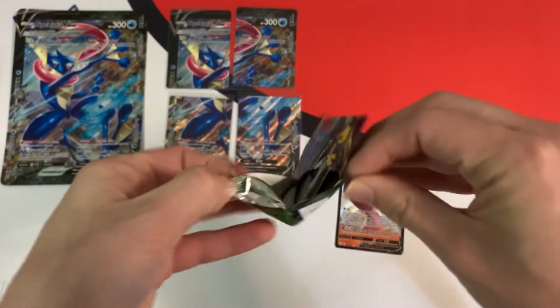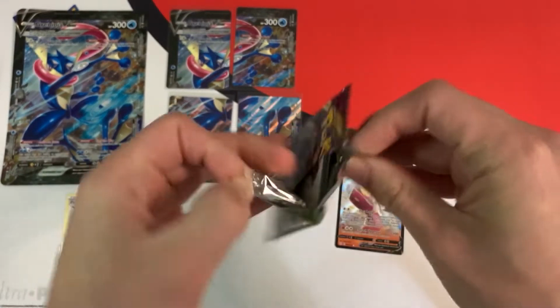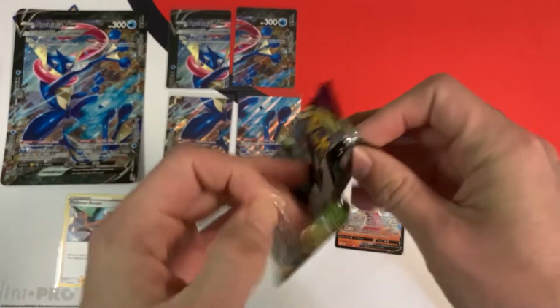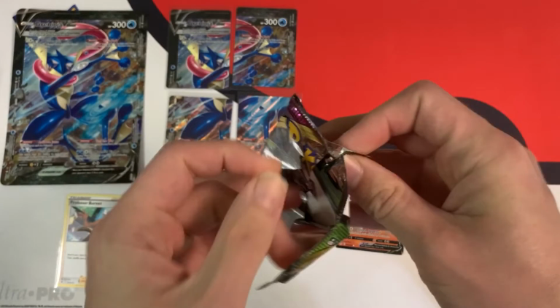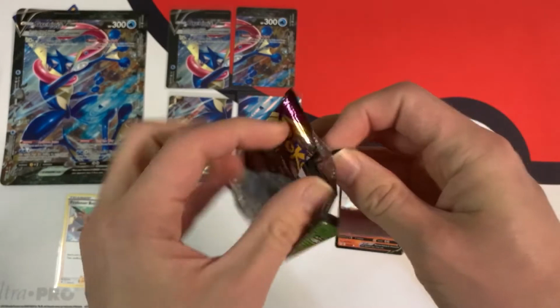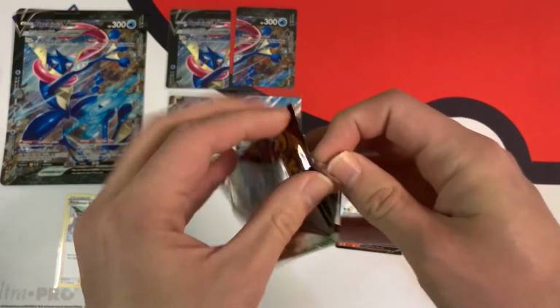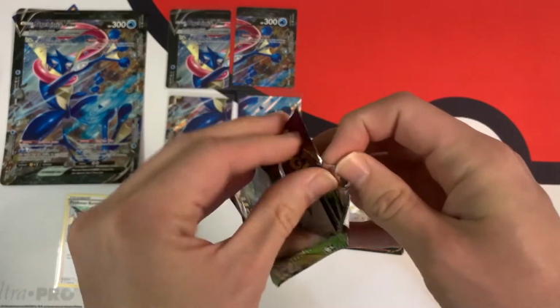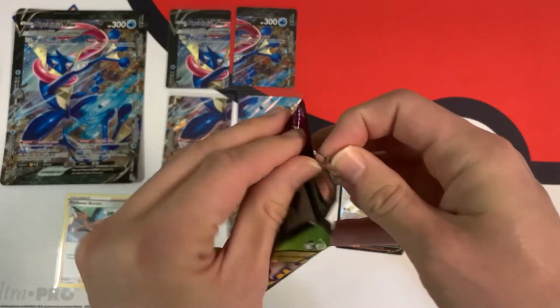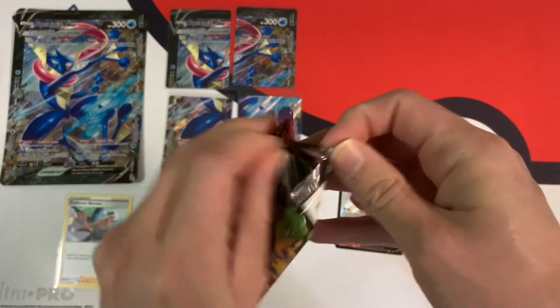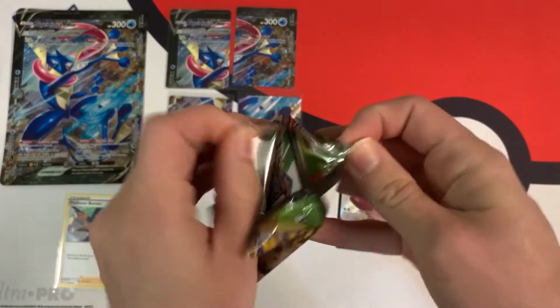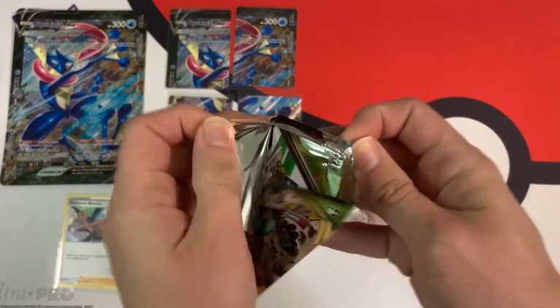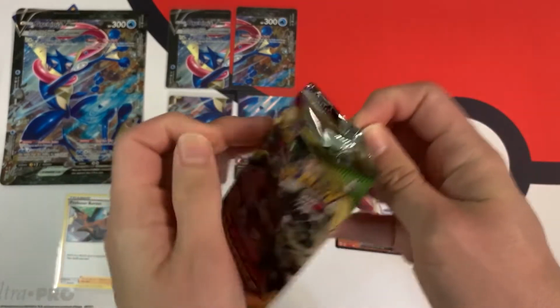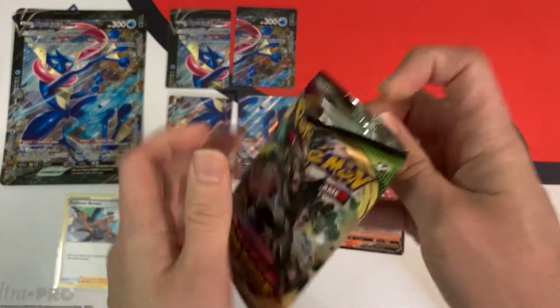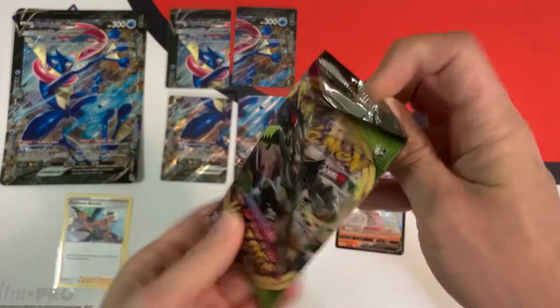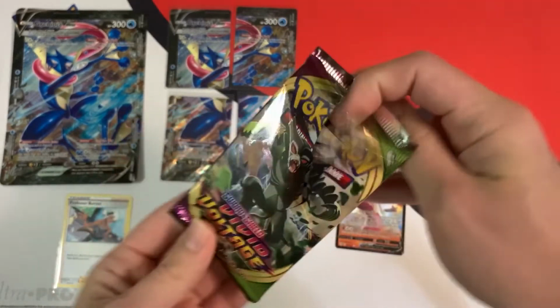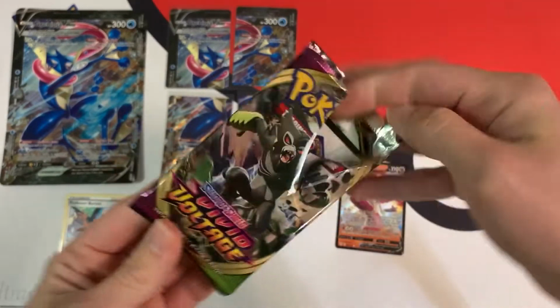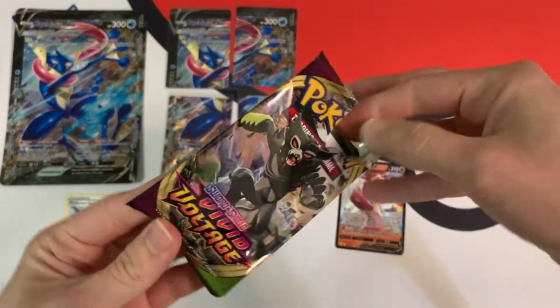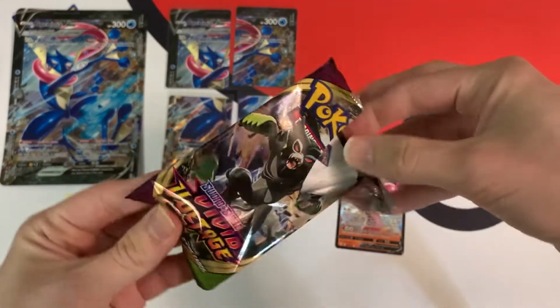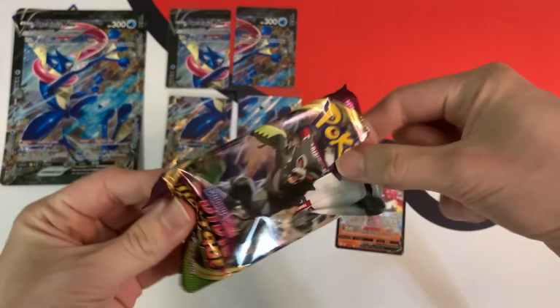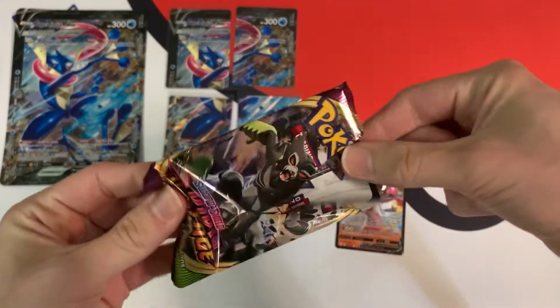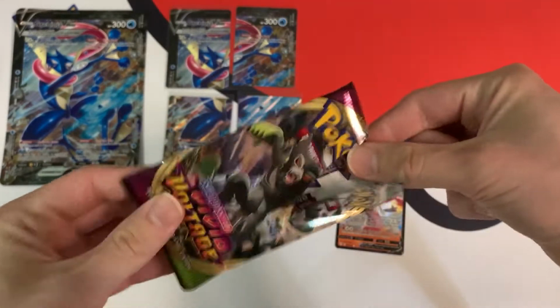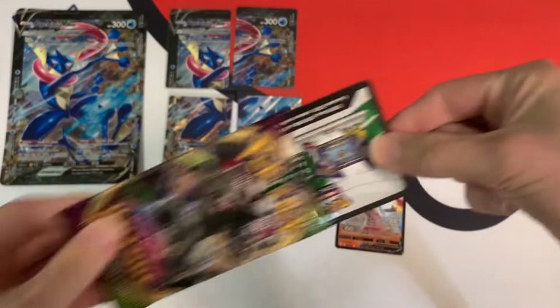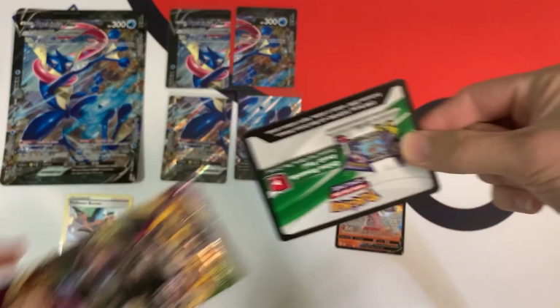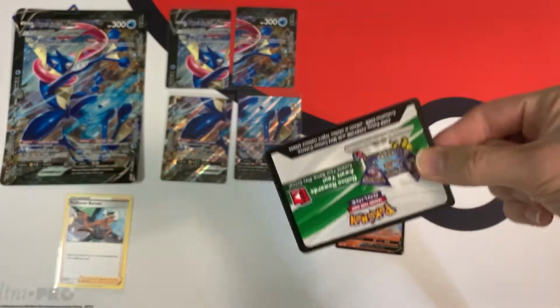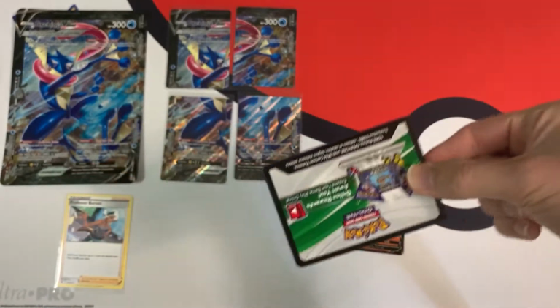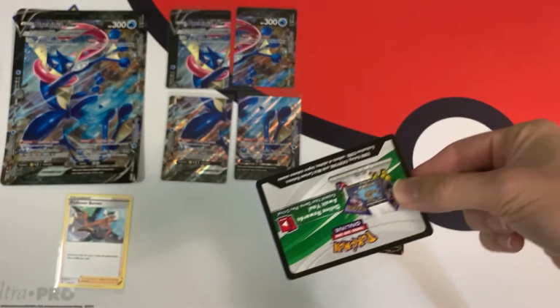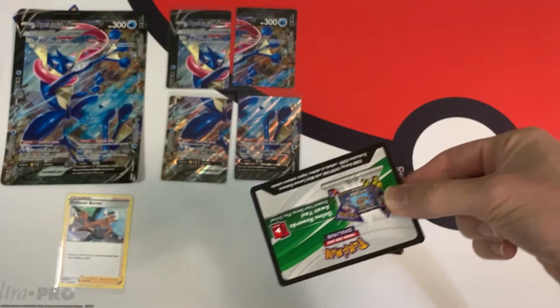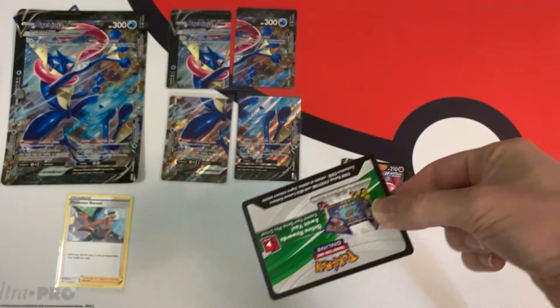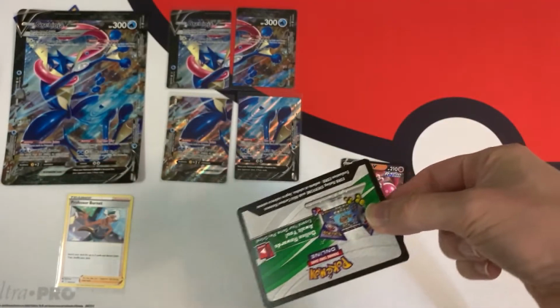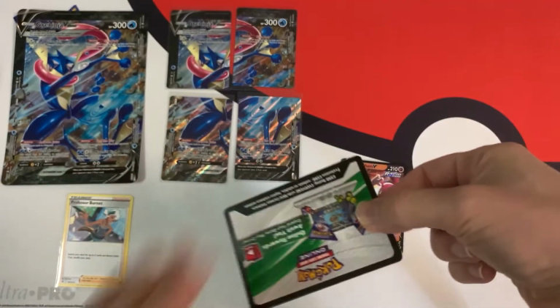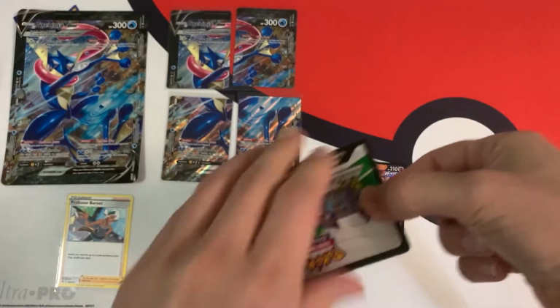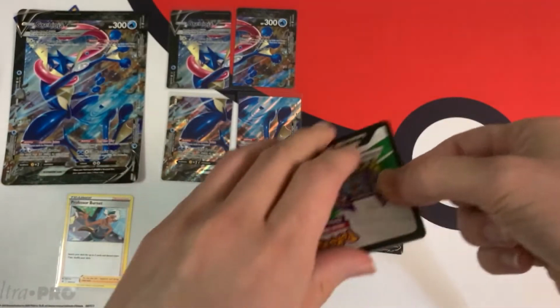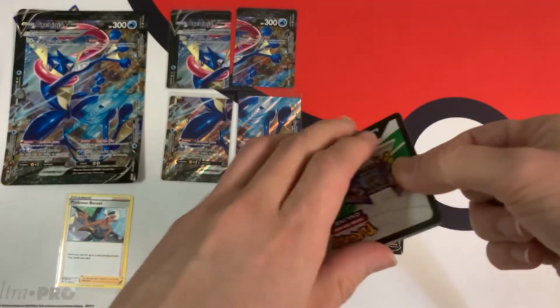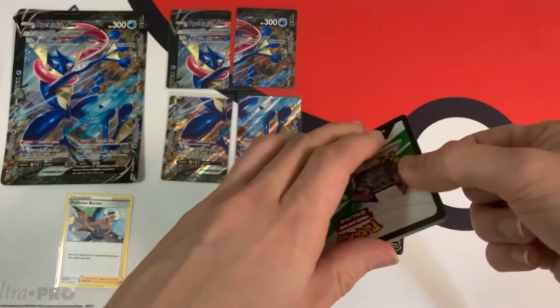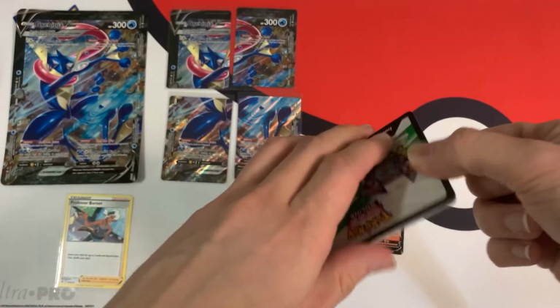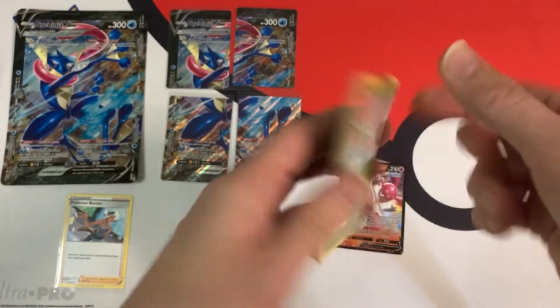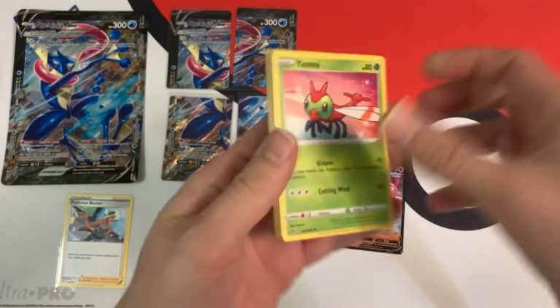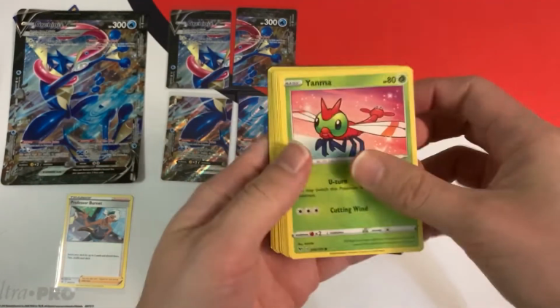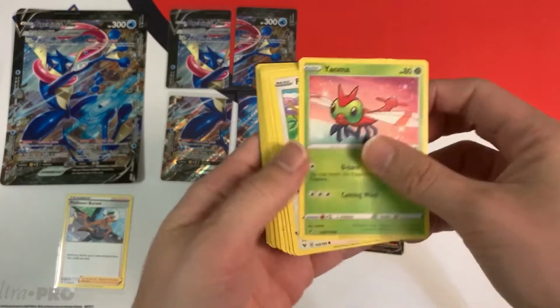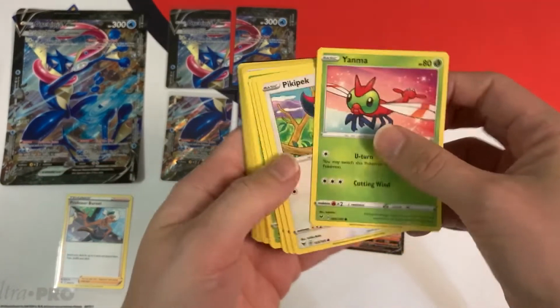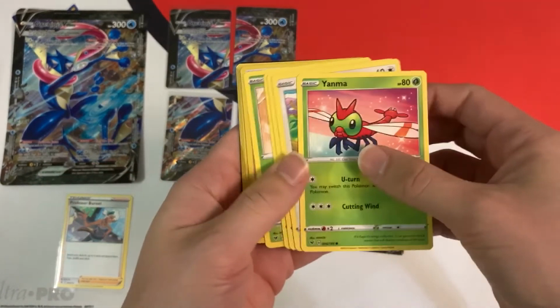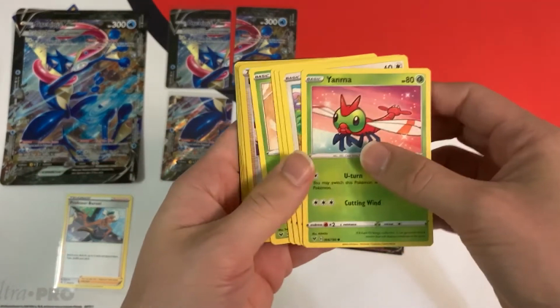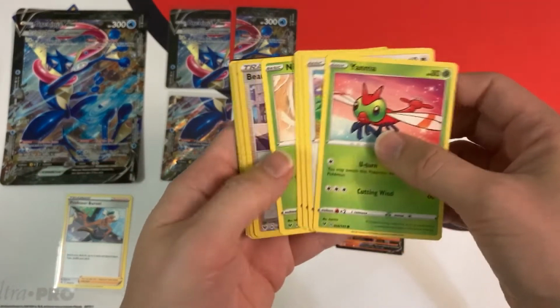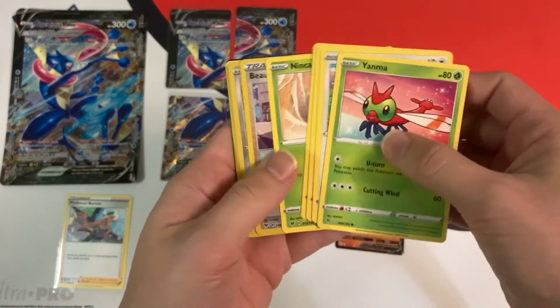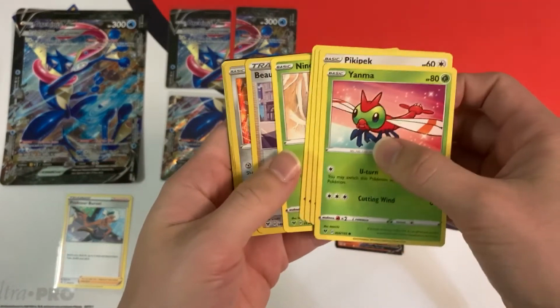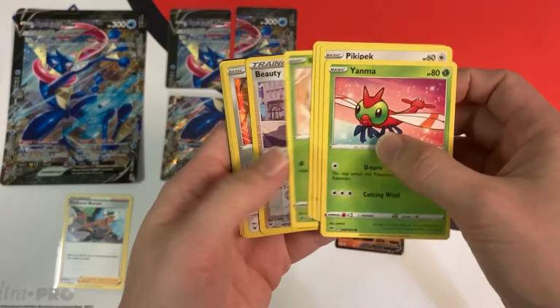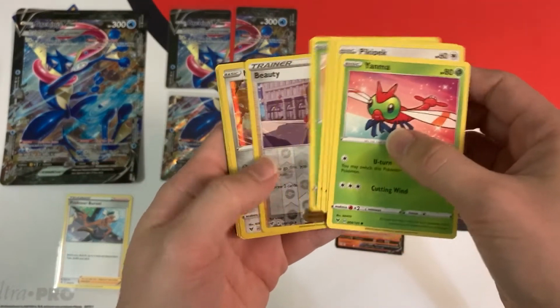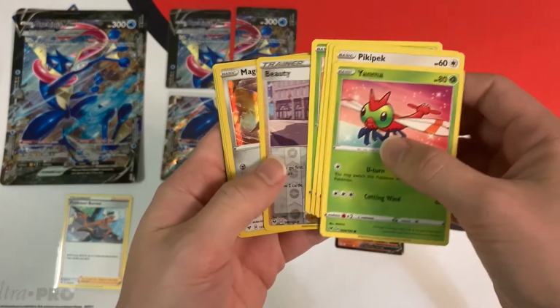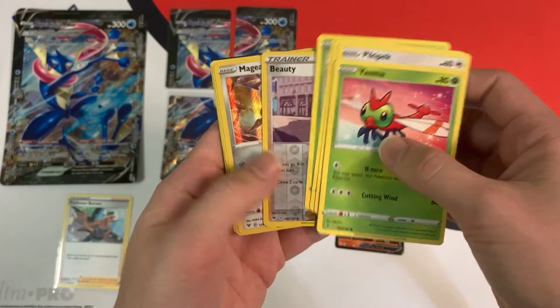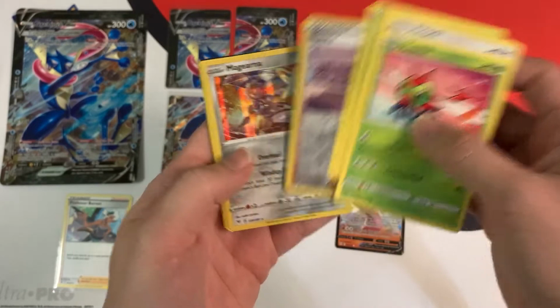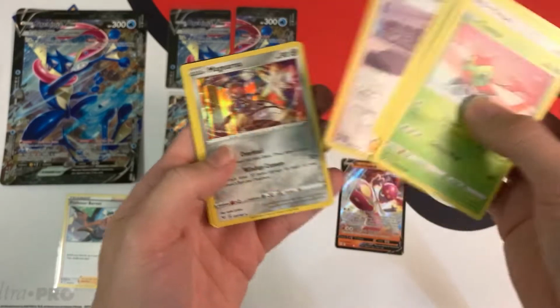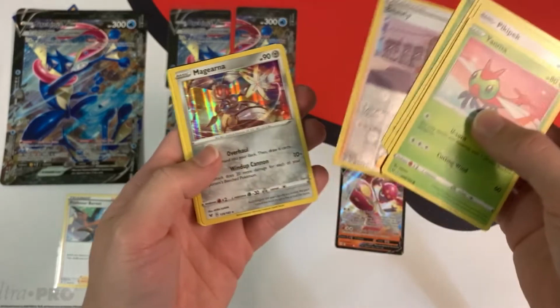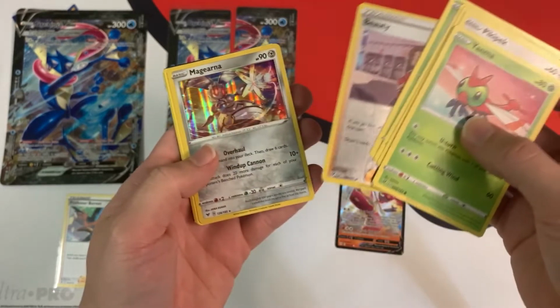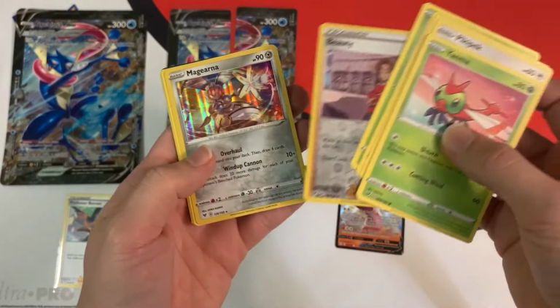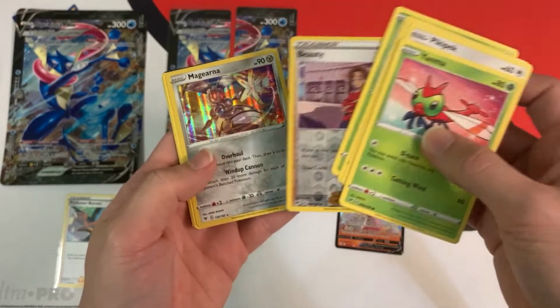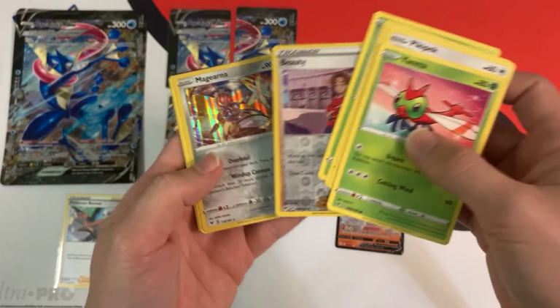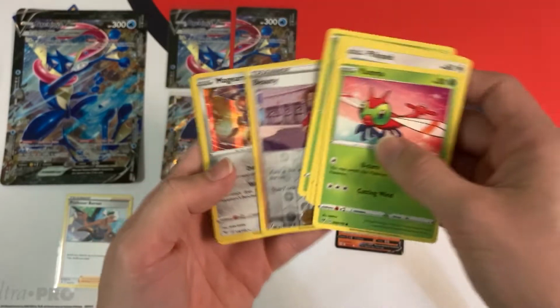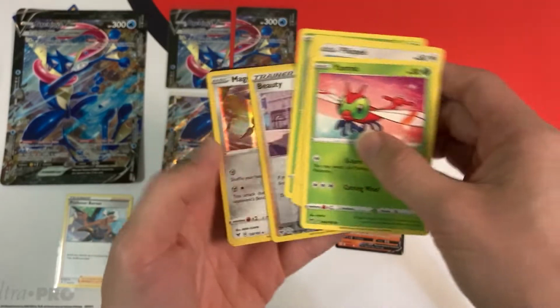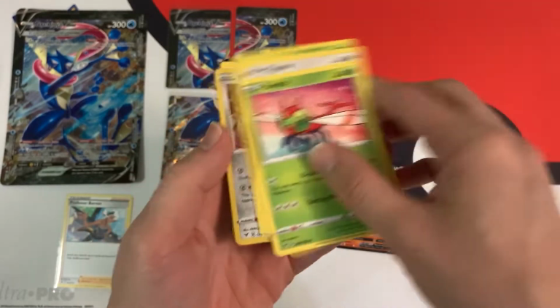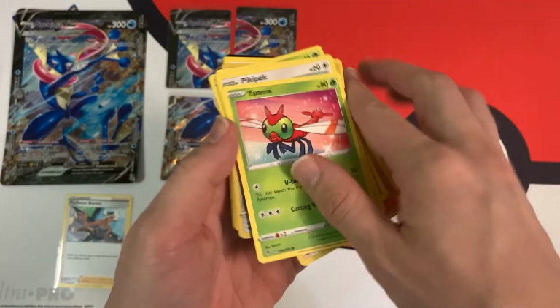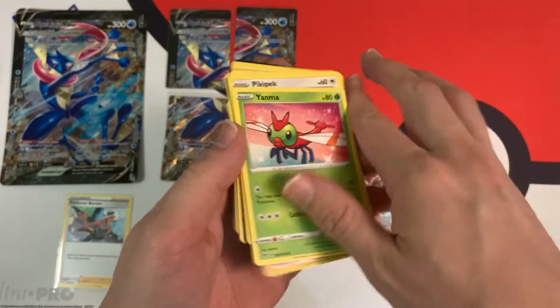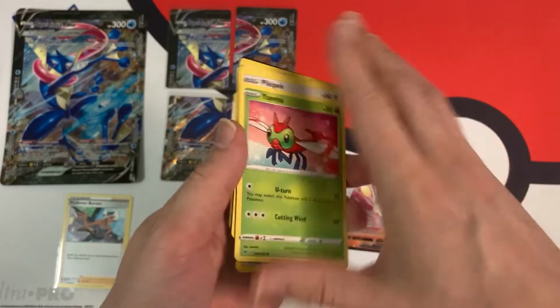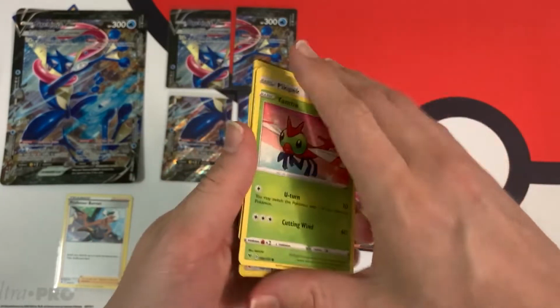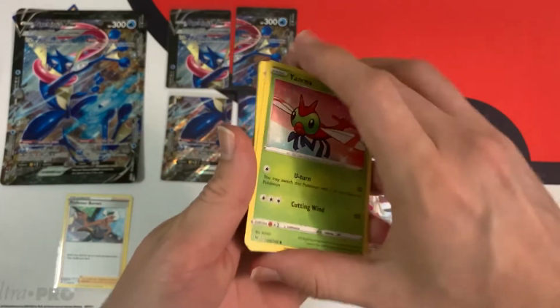And our final pack — let's see if we can get anything good. We have a white code card, and inside I have just a holo.